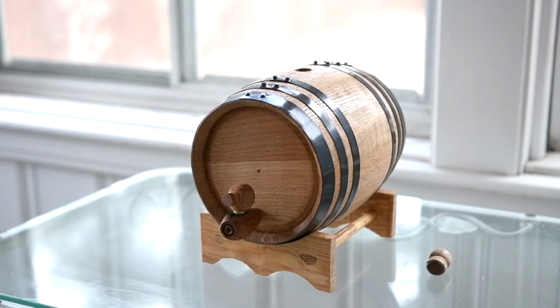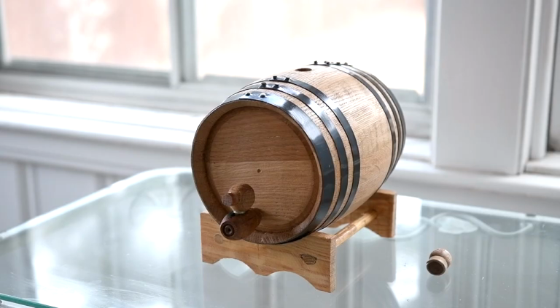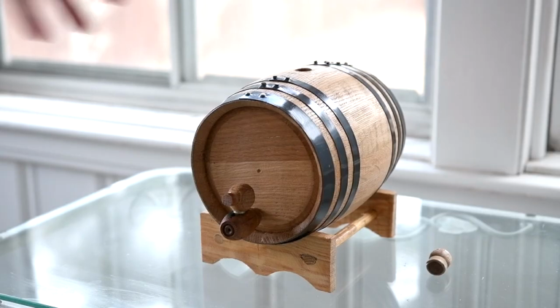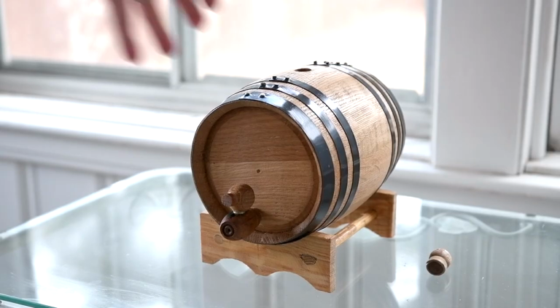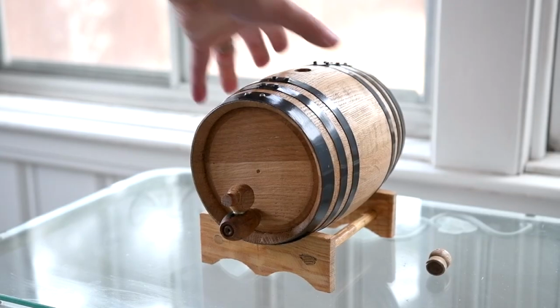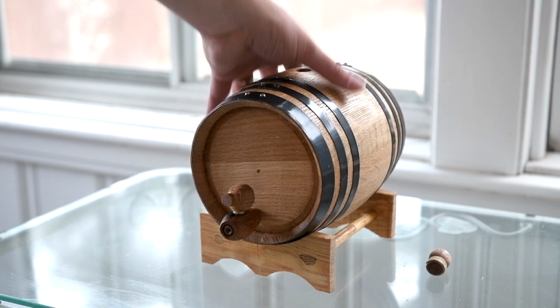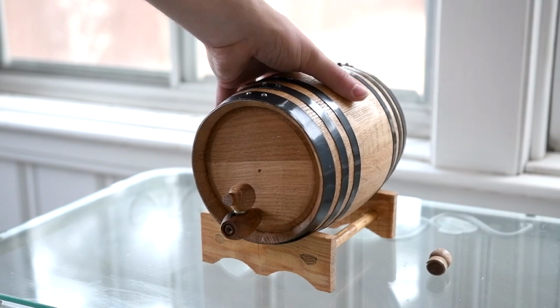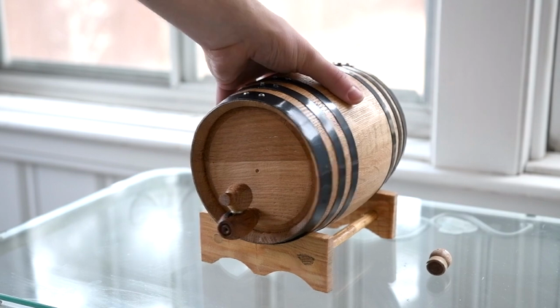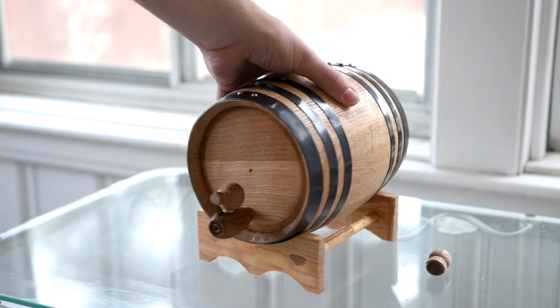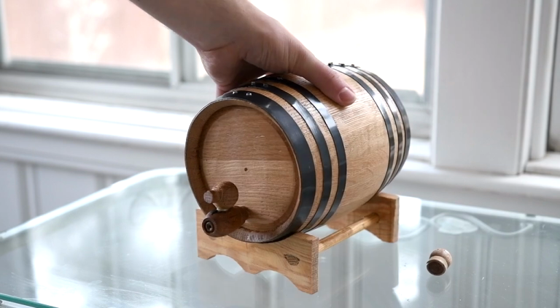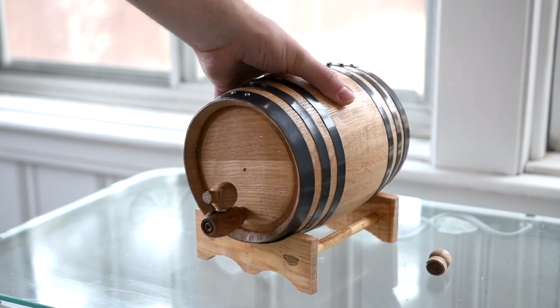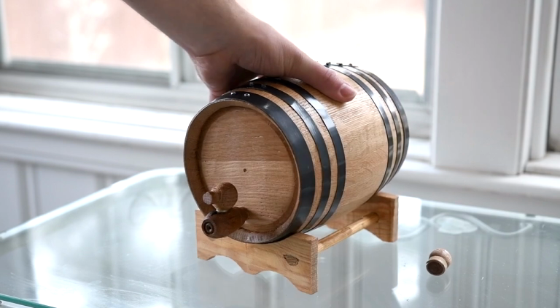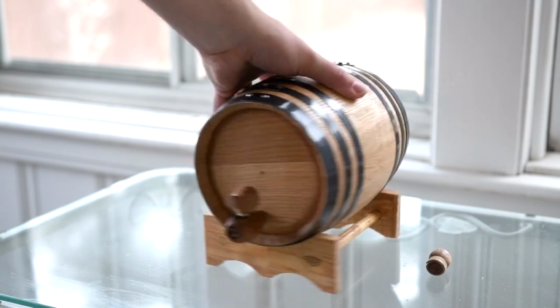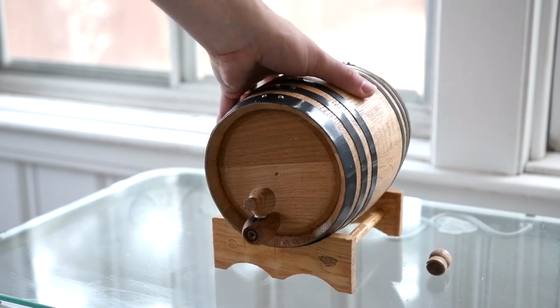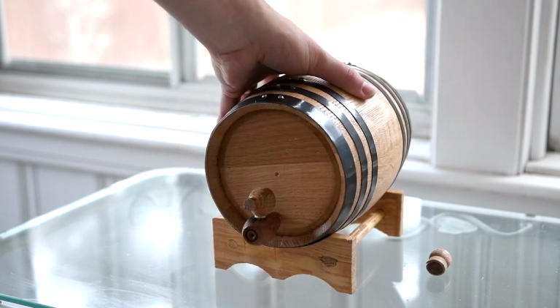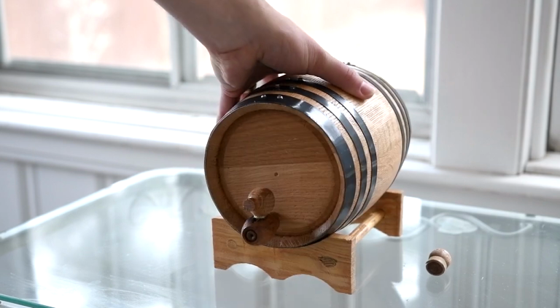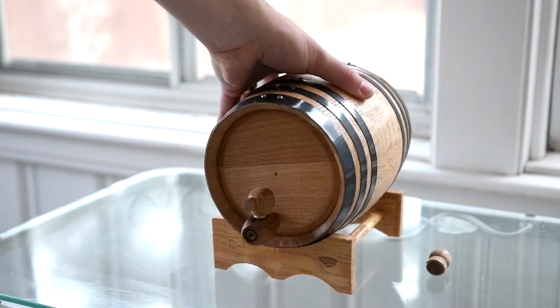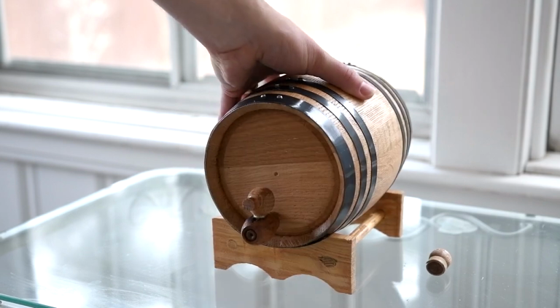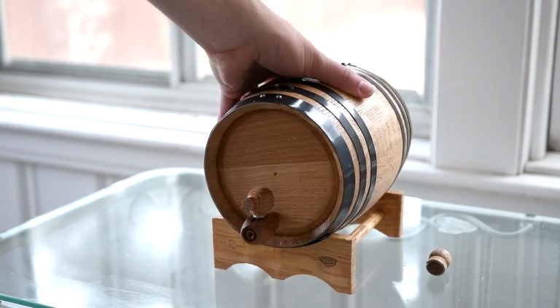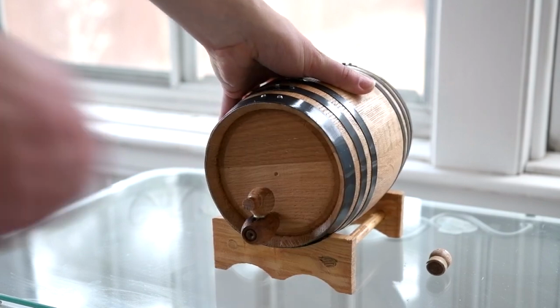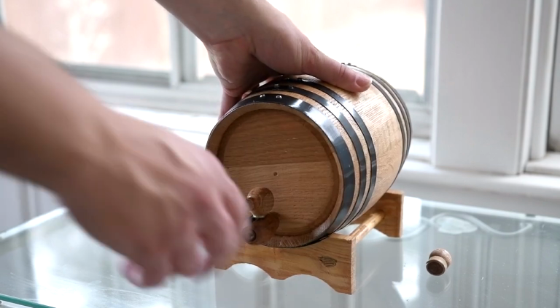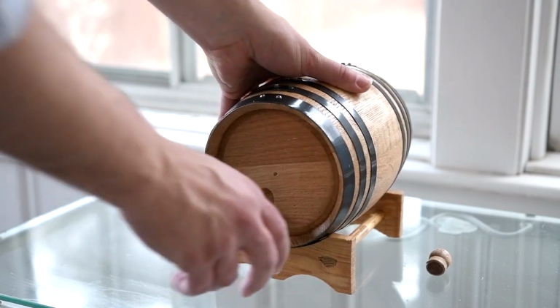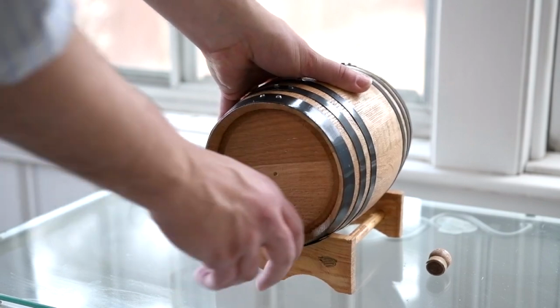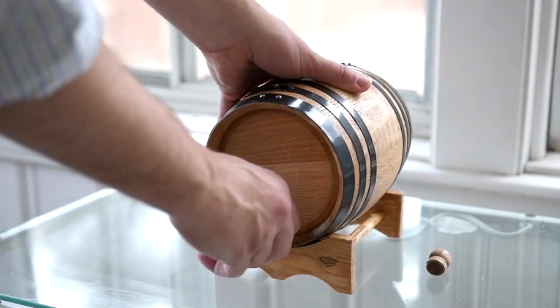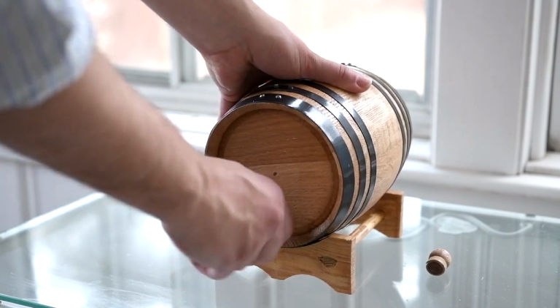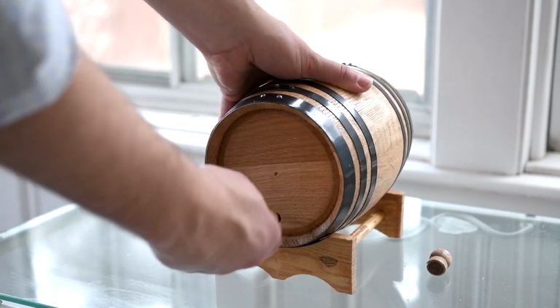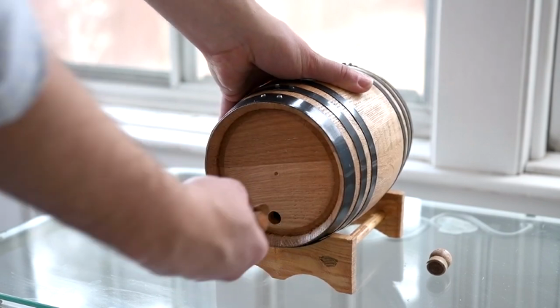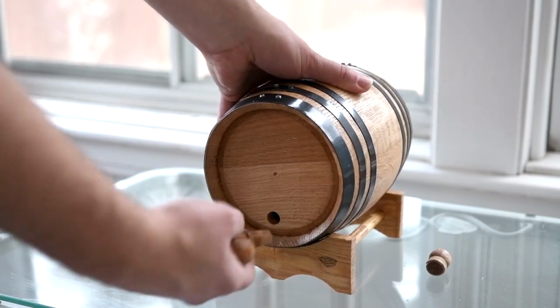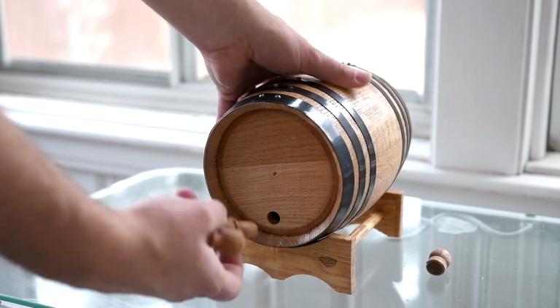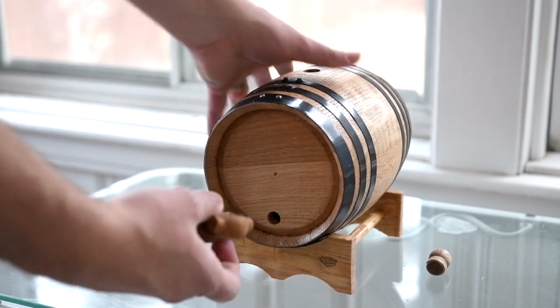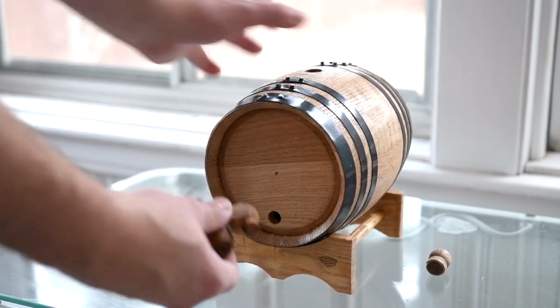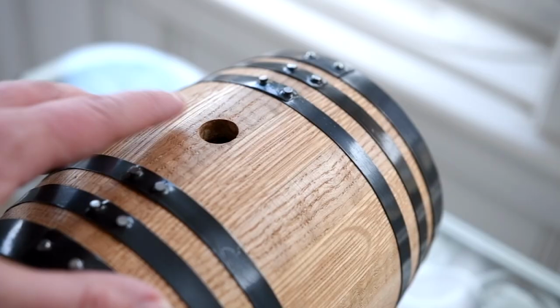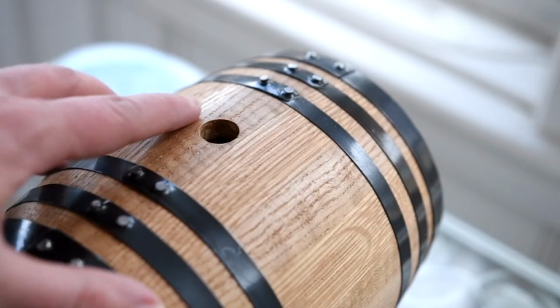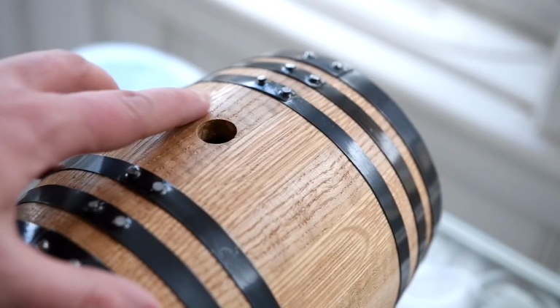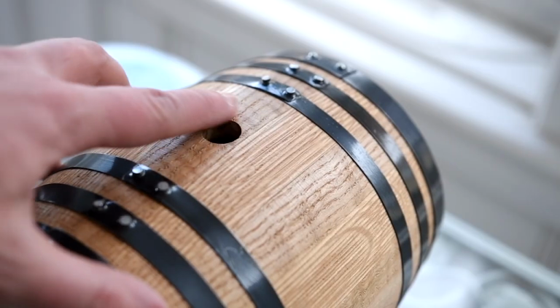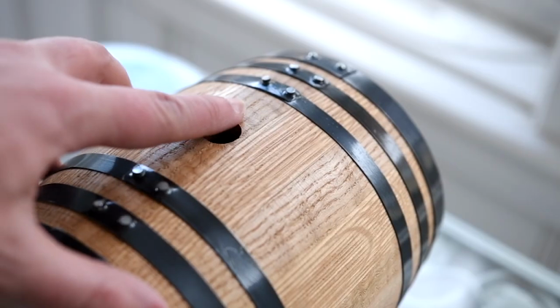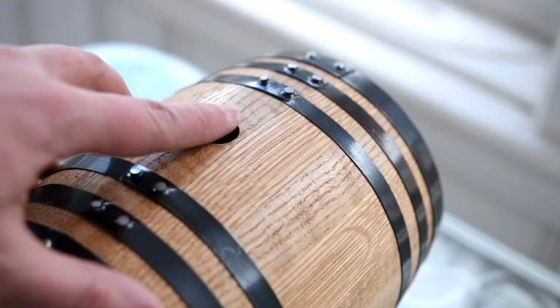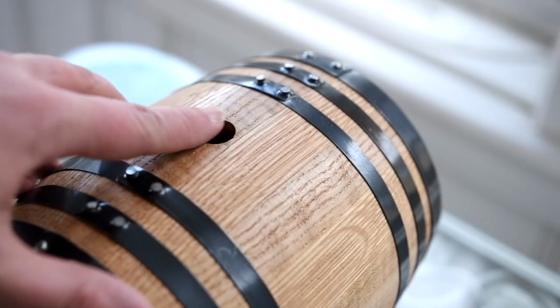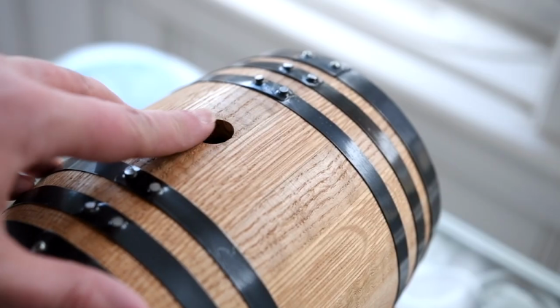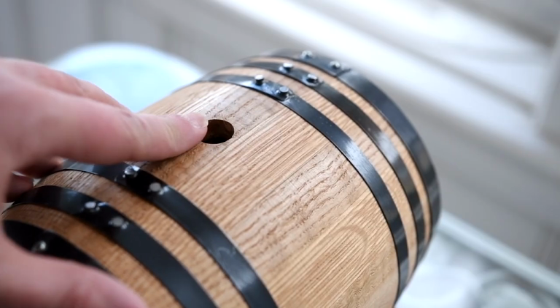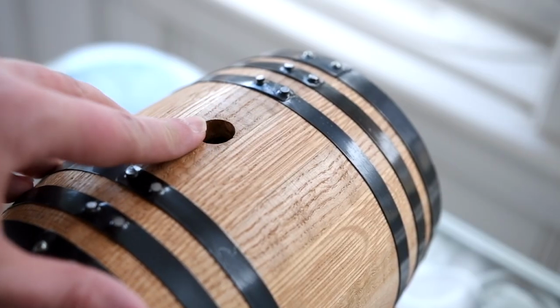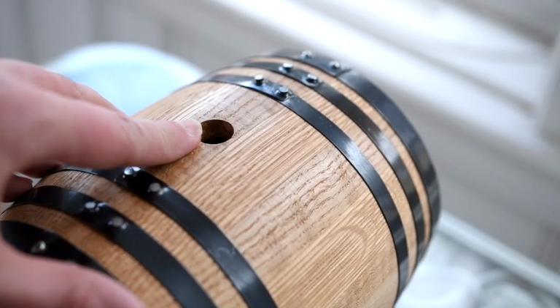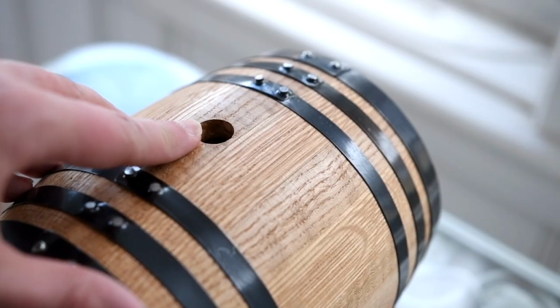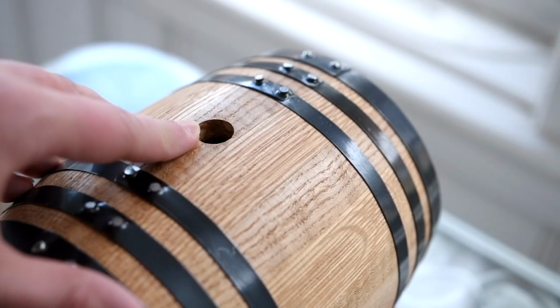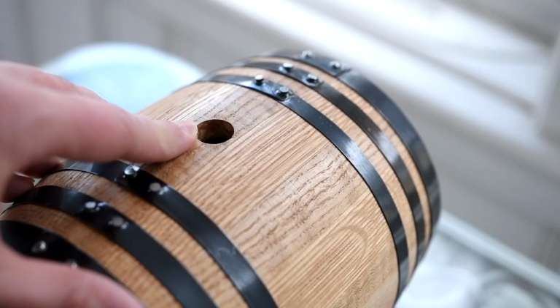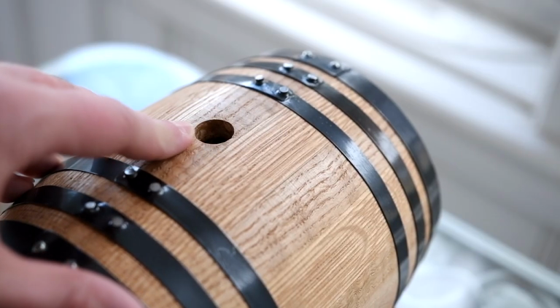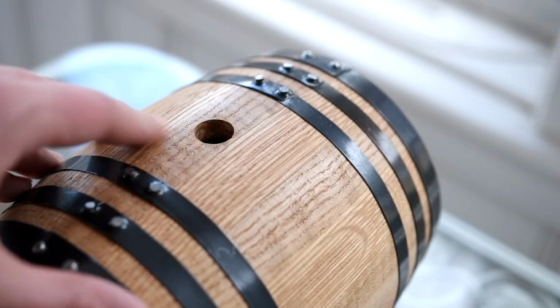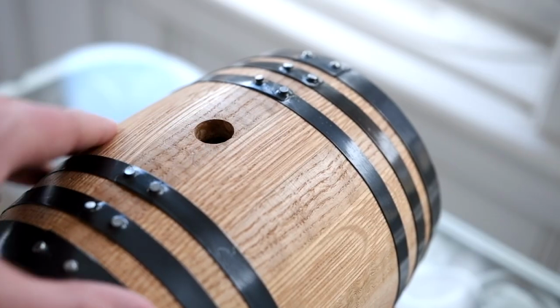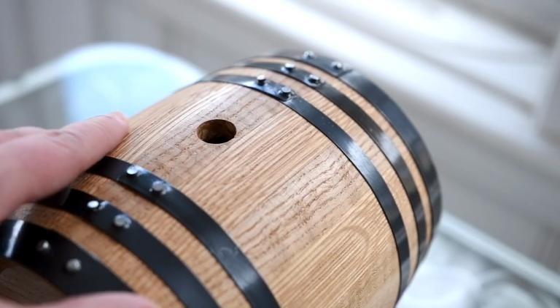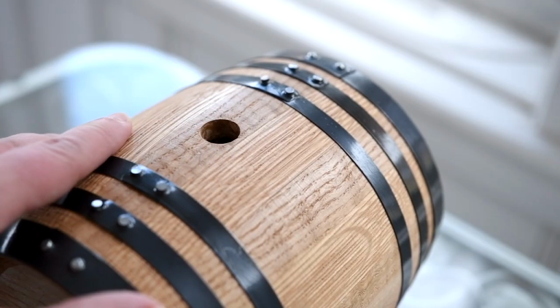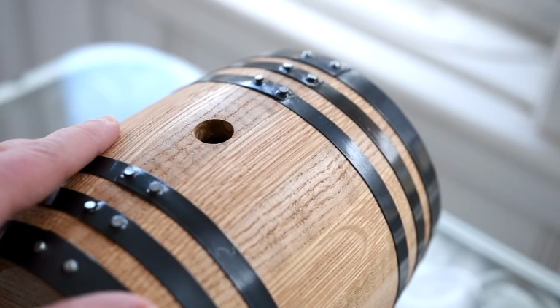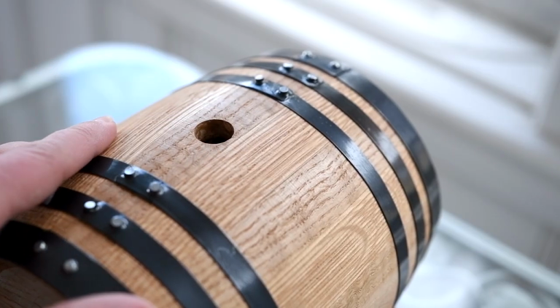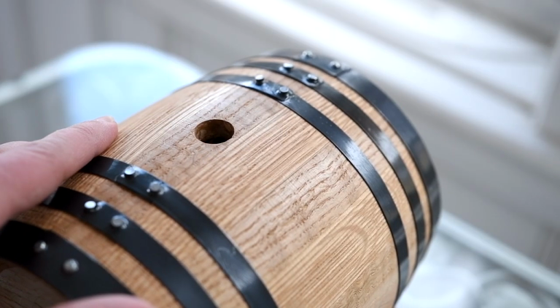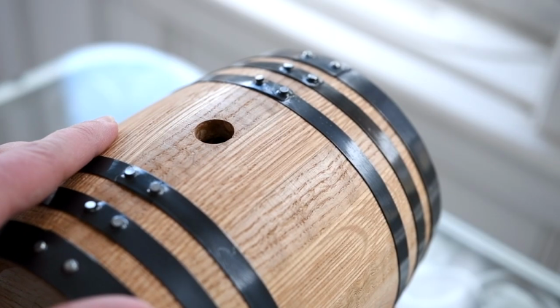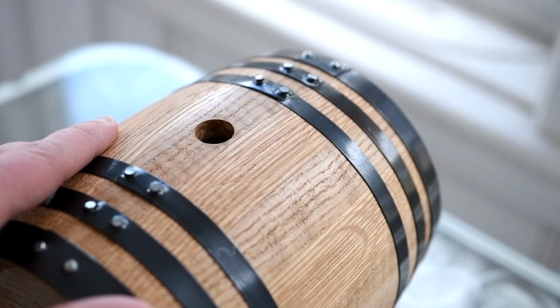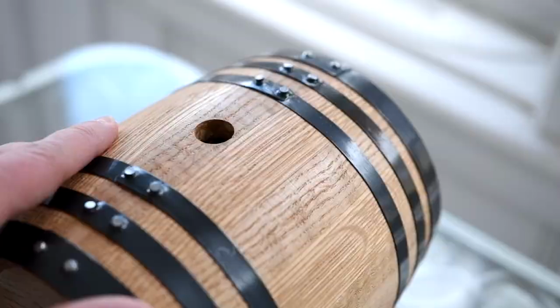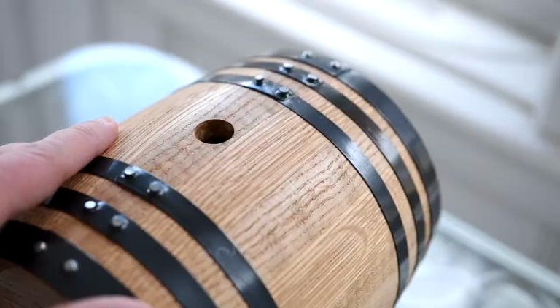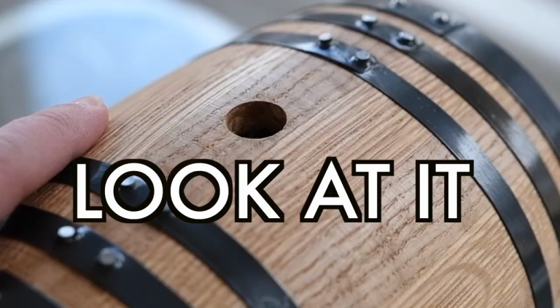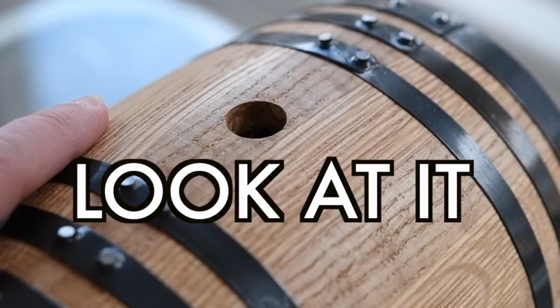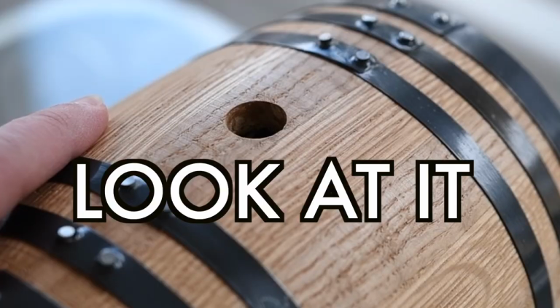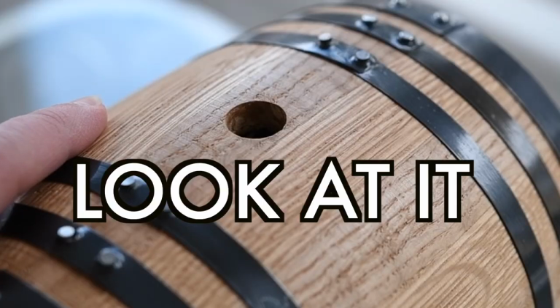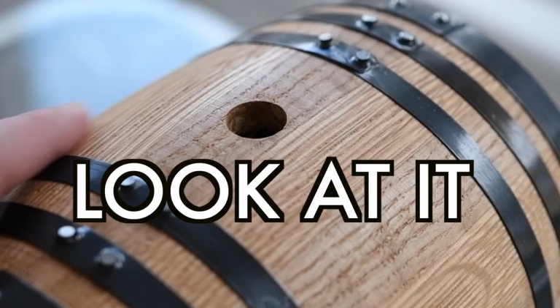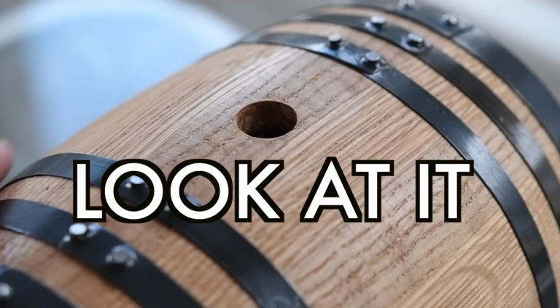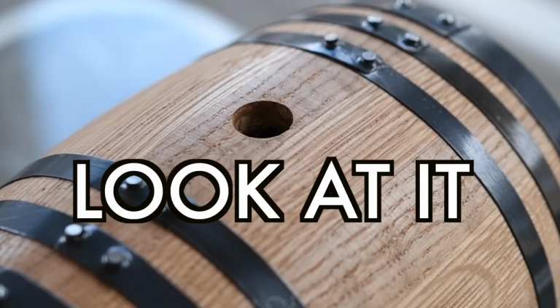It is a very well-made, oaky-smelling barrel. Here is its bunghole. Look at the bunghole. Look at it.